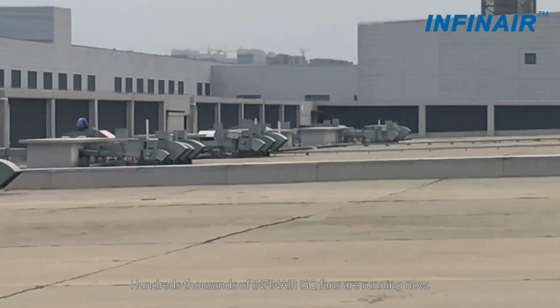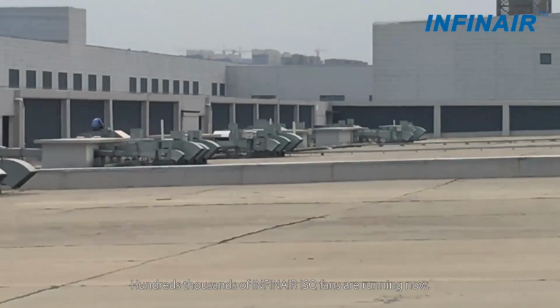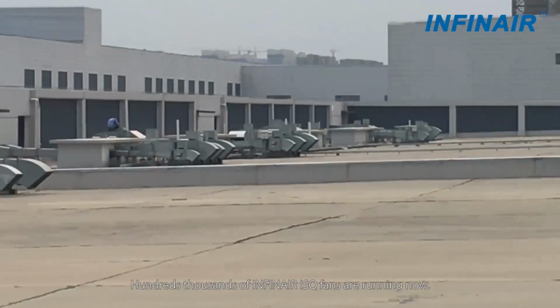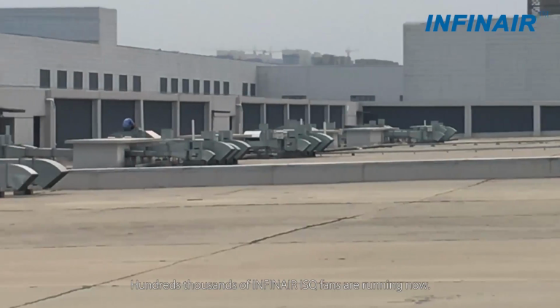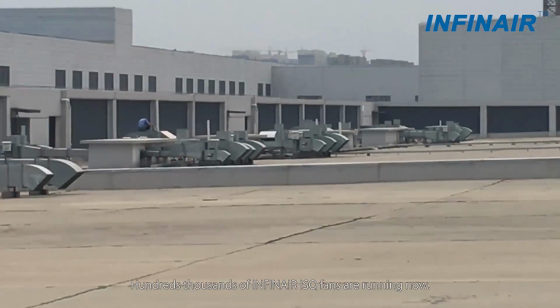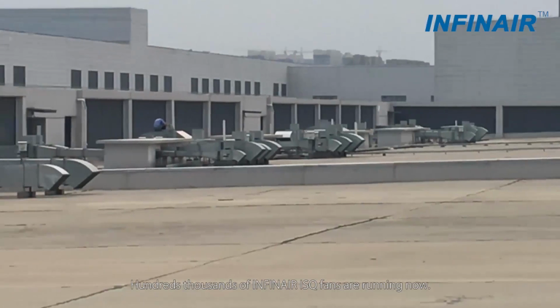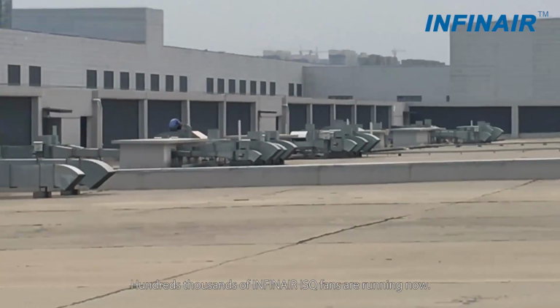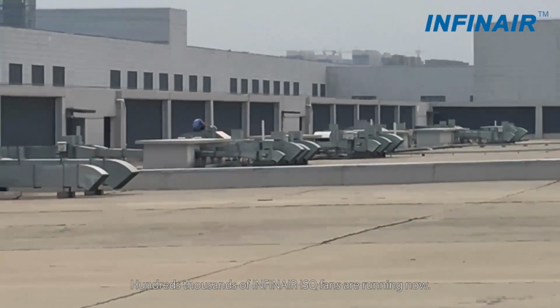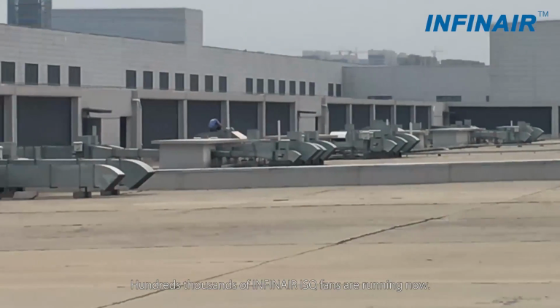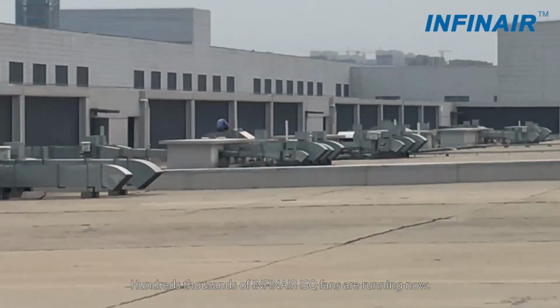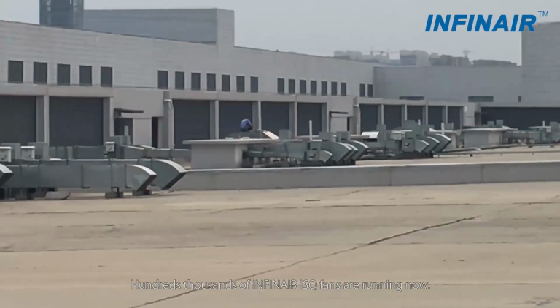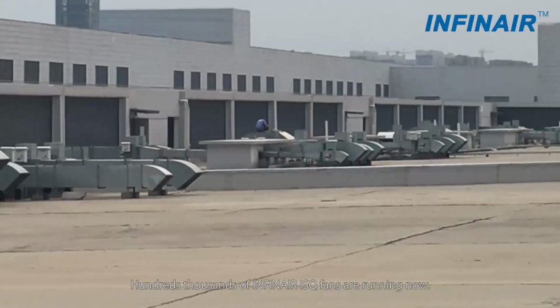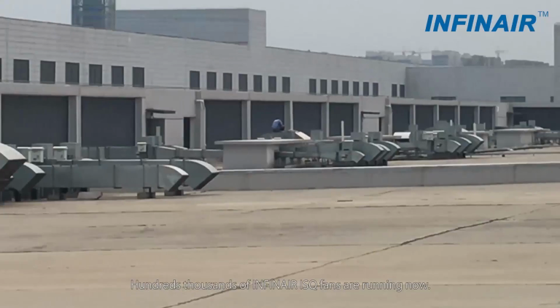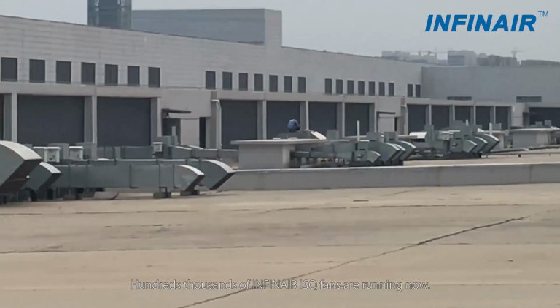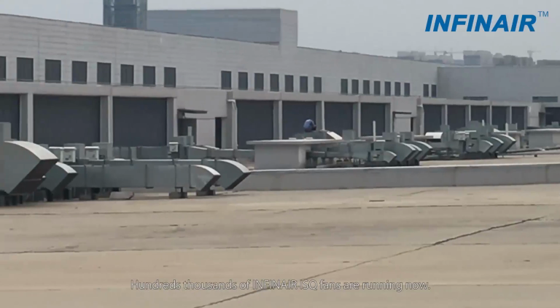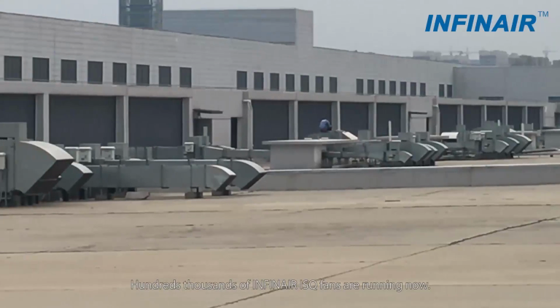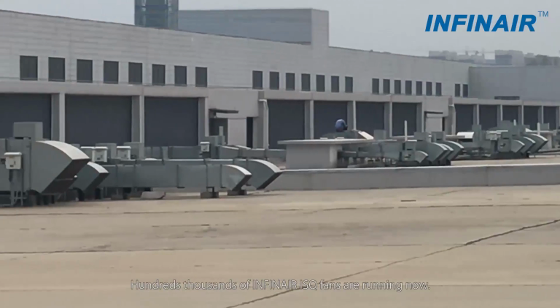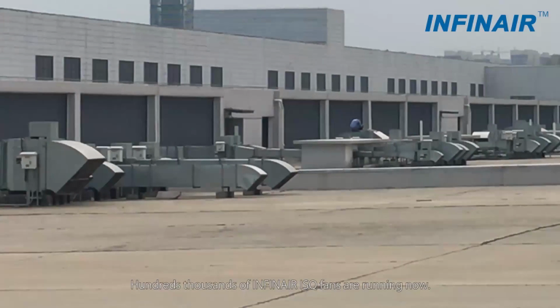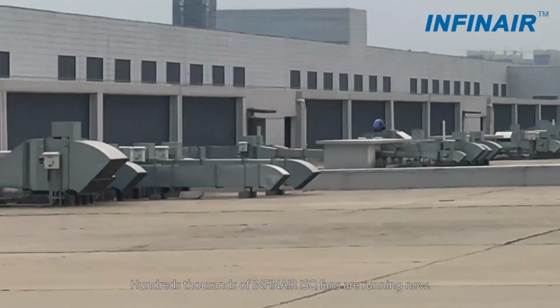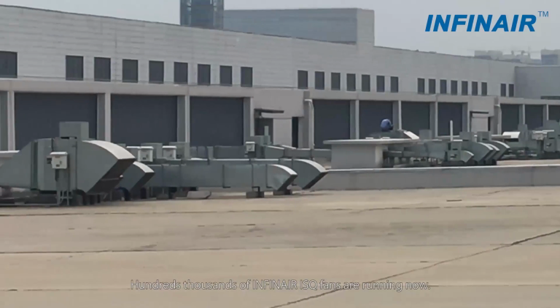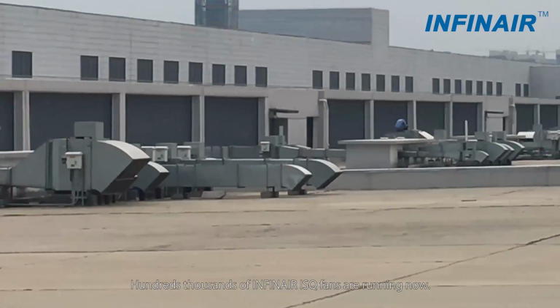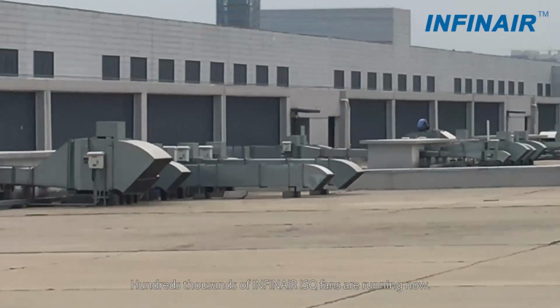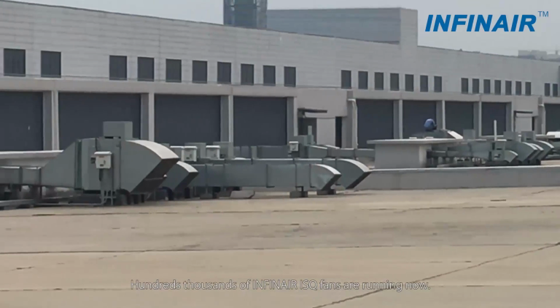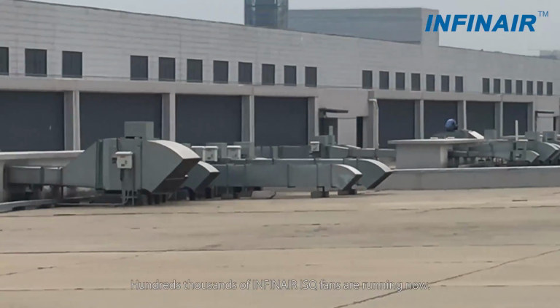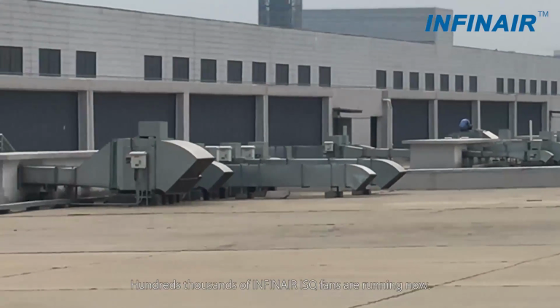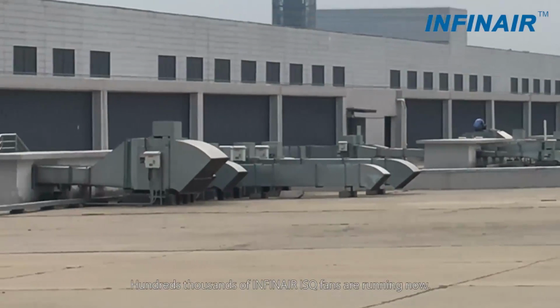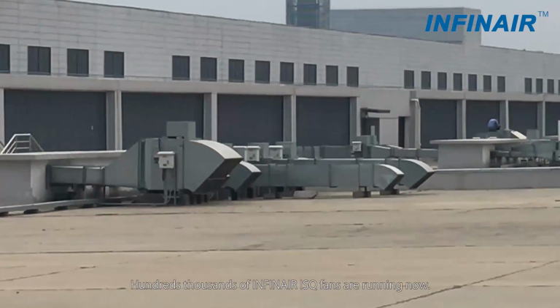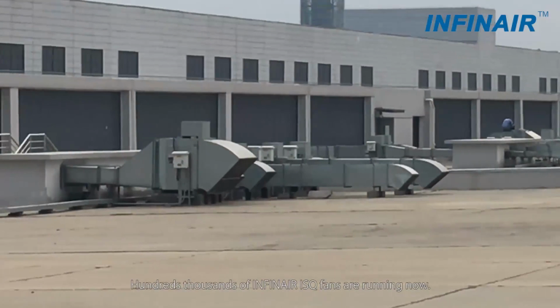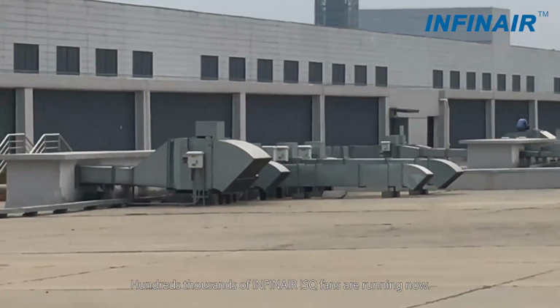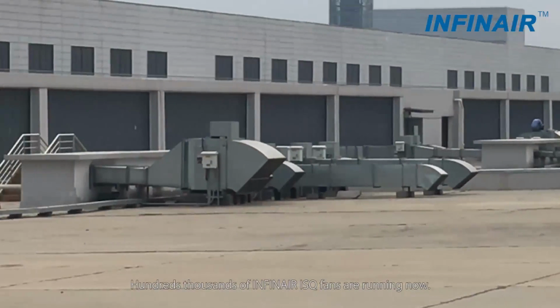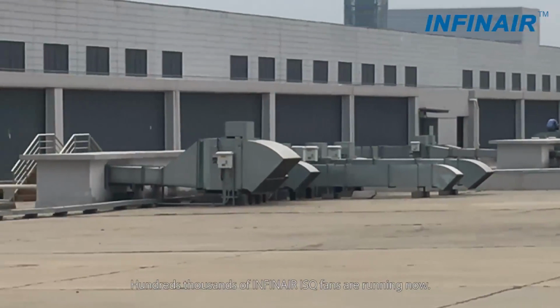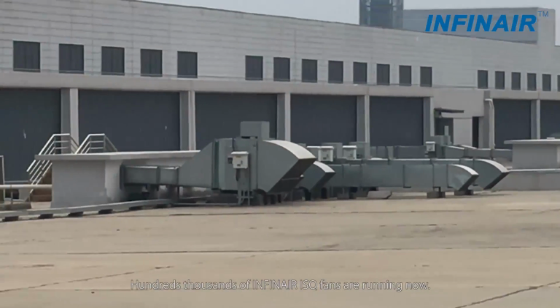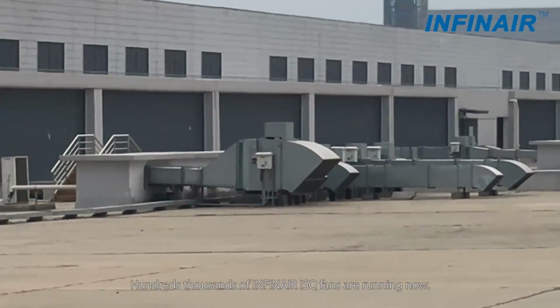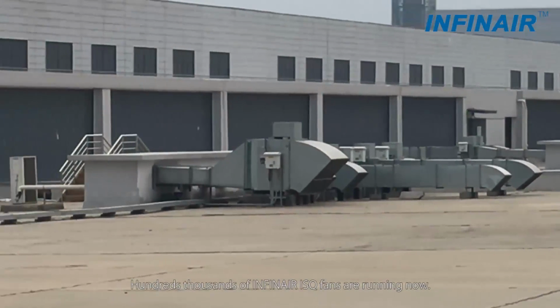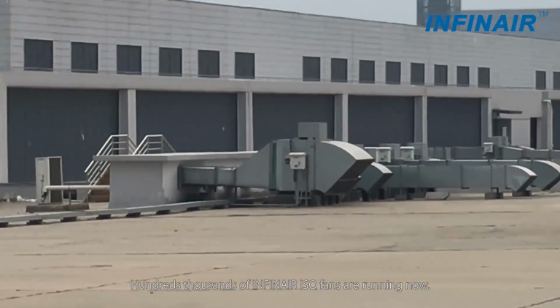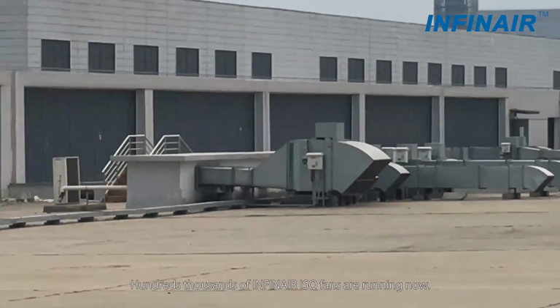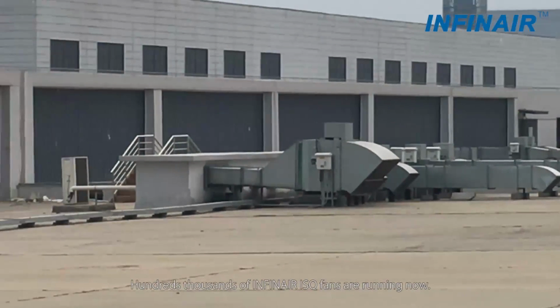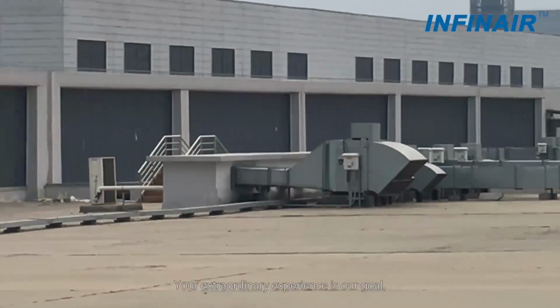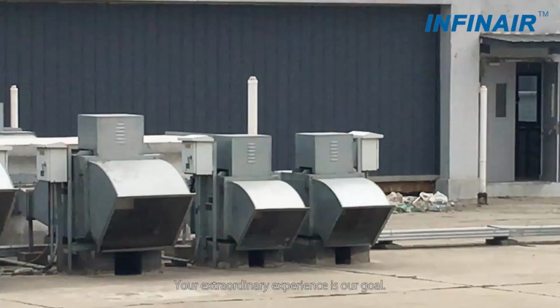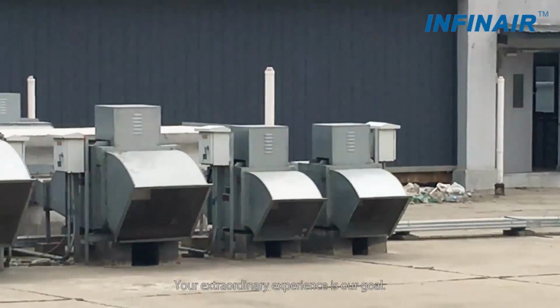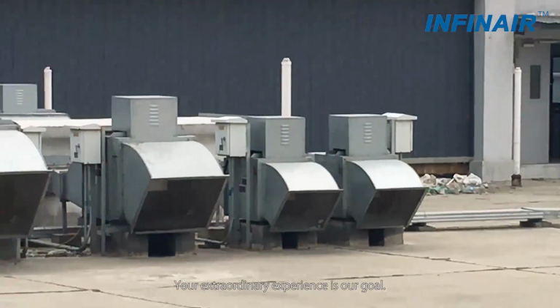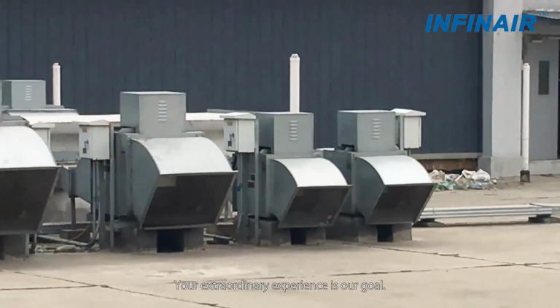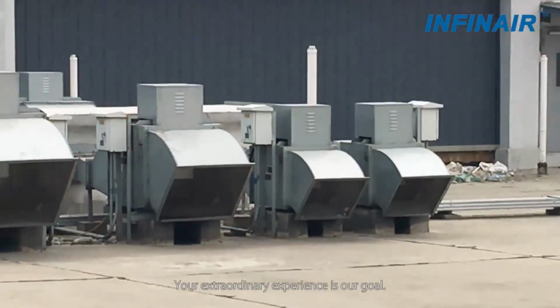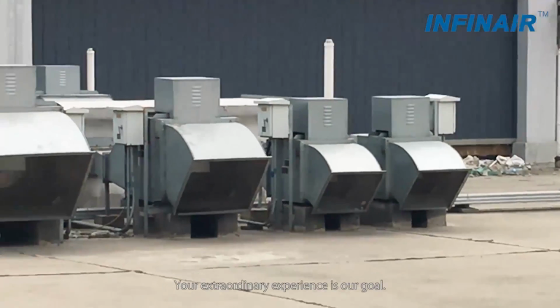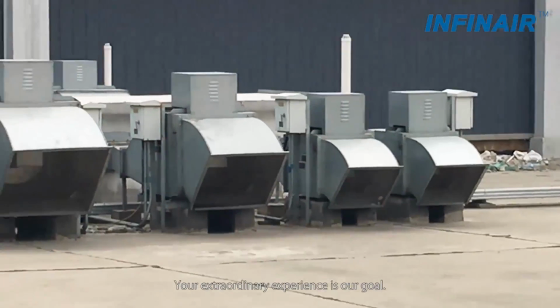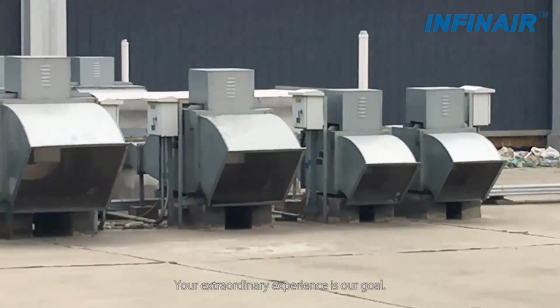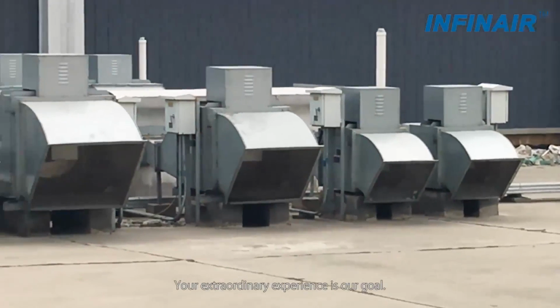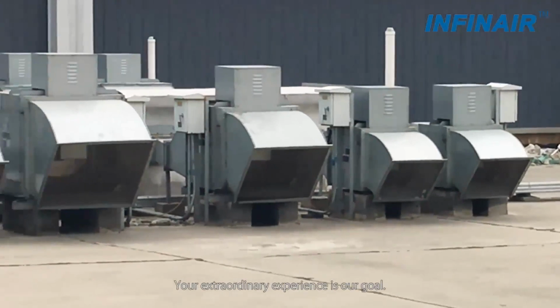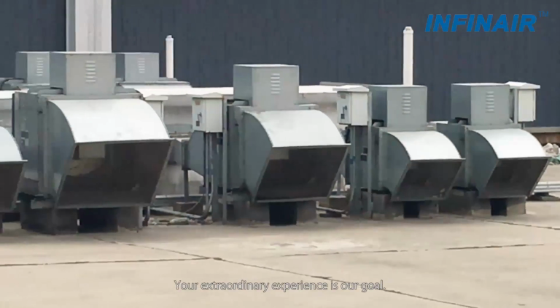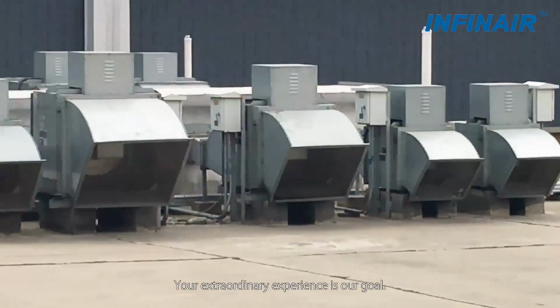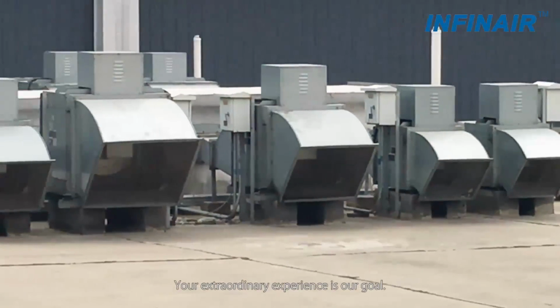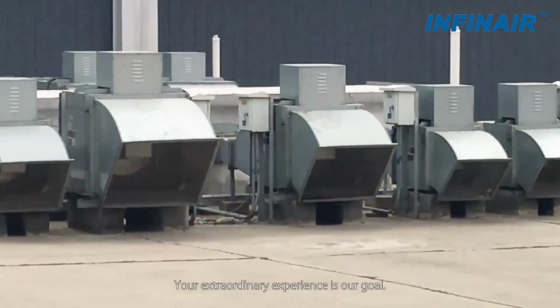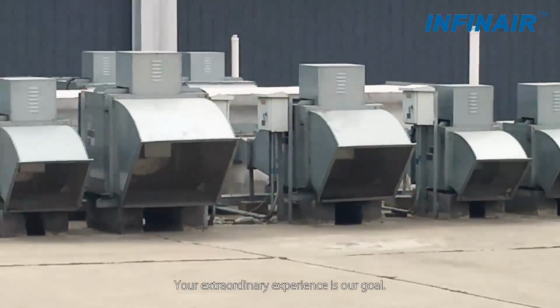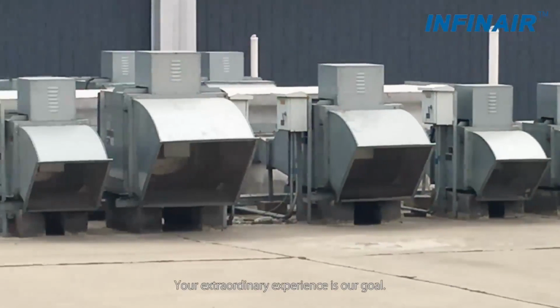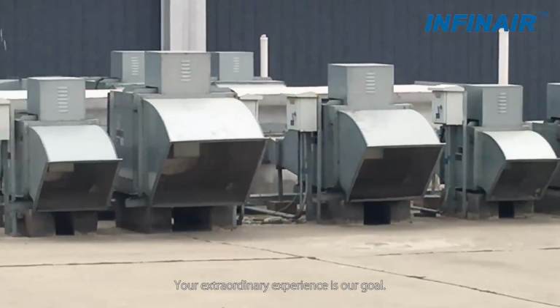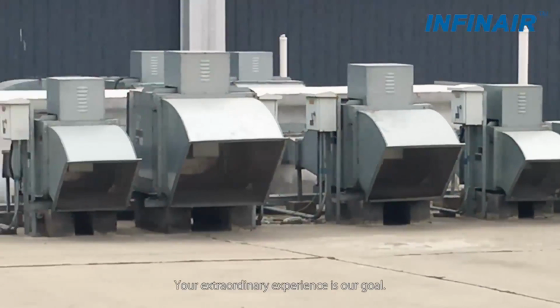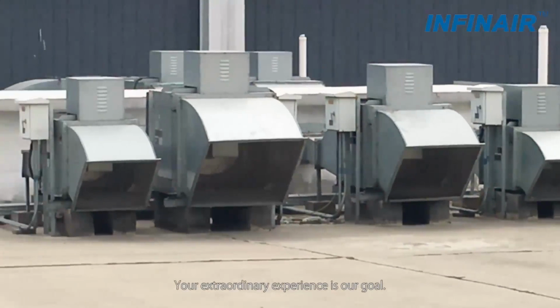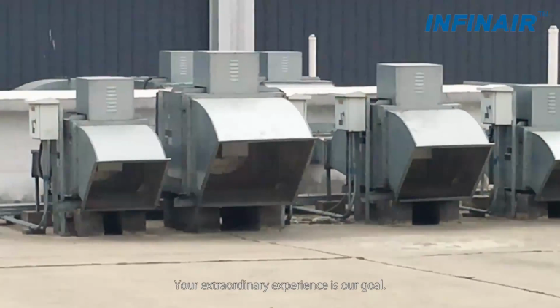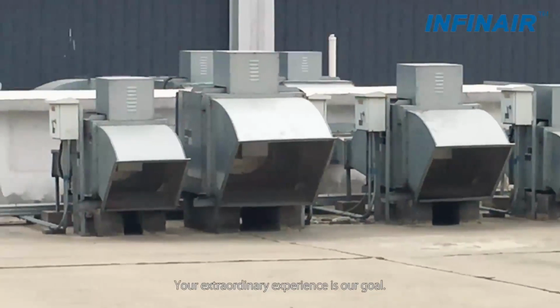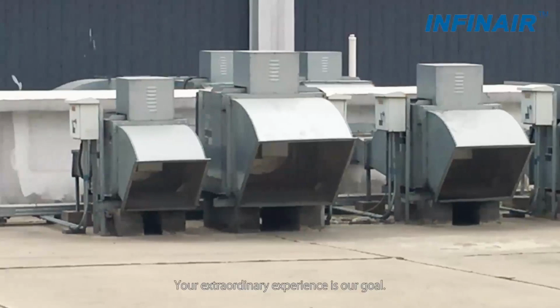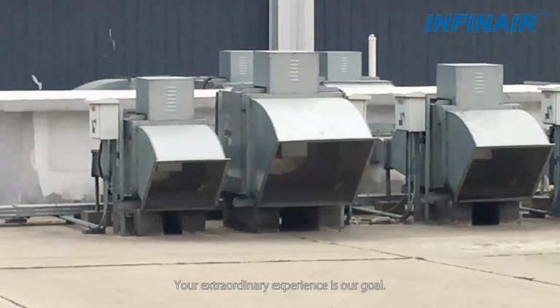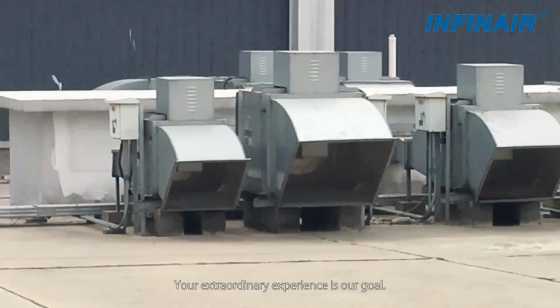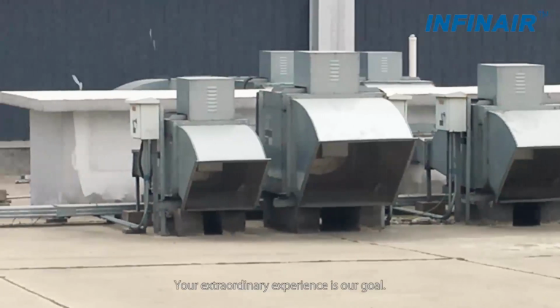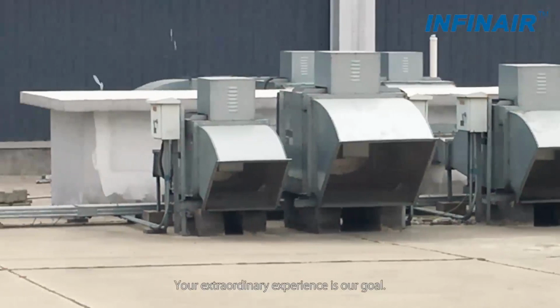Hundreds of thousands of Infernair ISQ fans are running now. Your extraordinary experience is our goal.